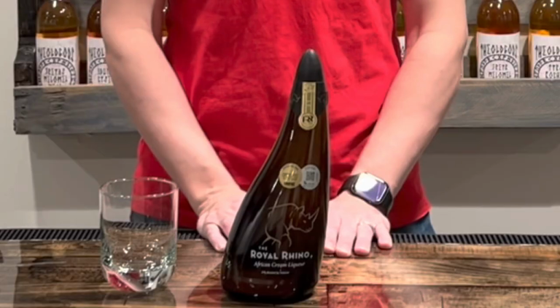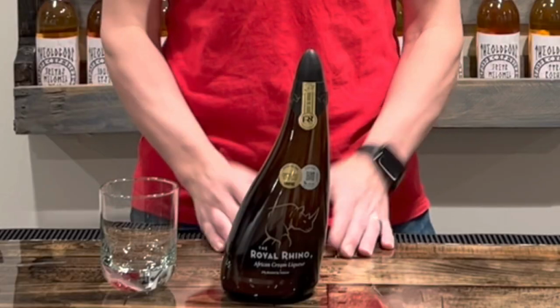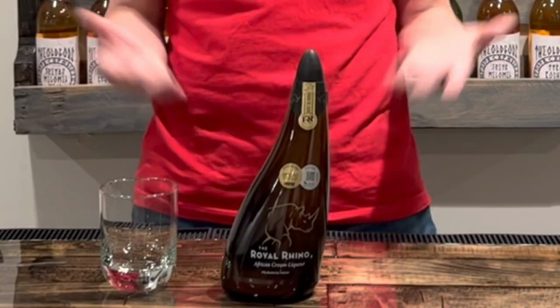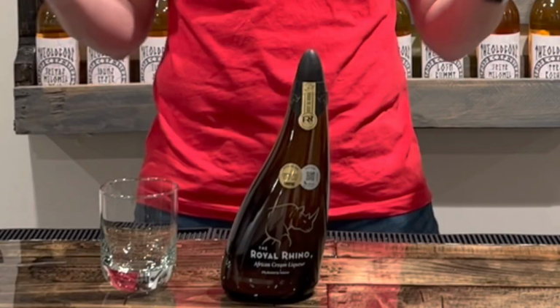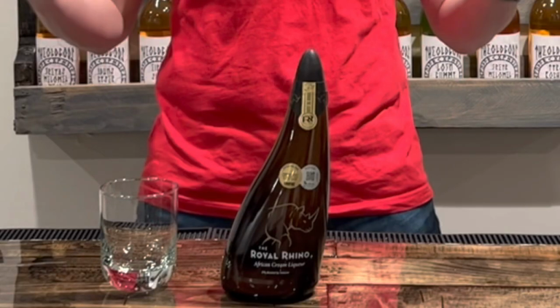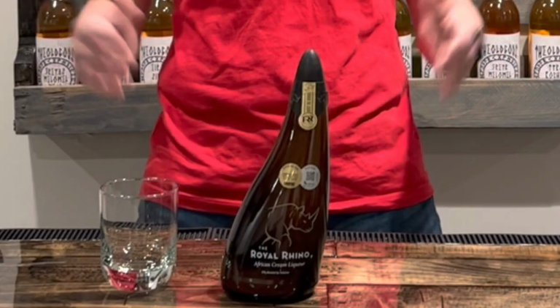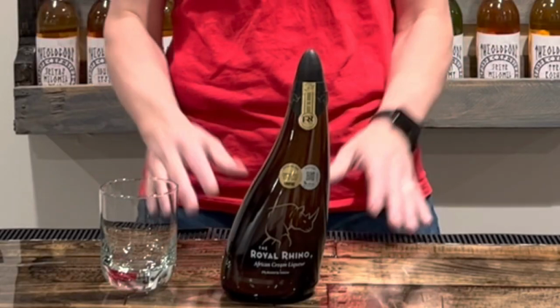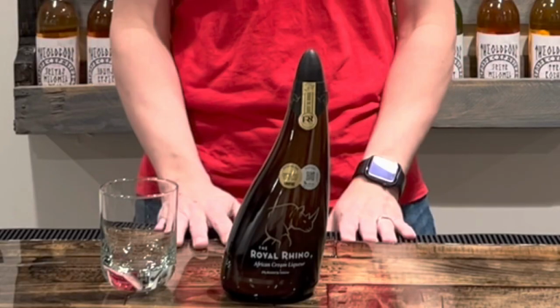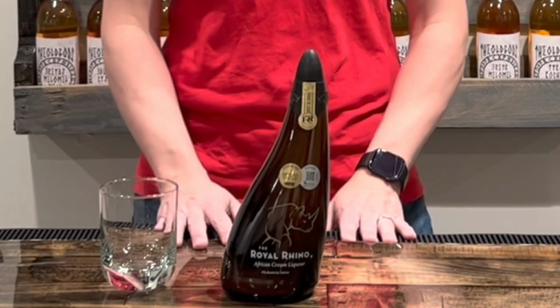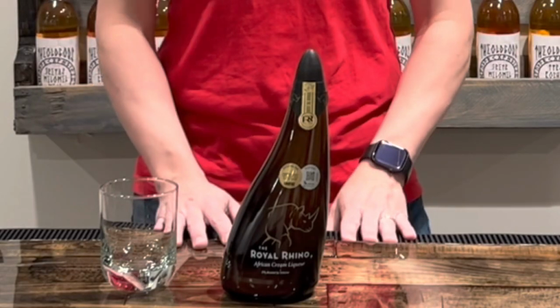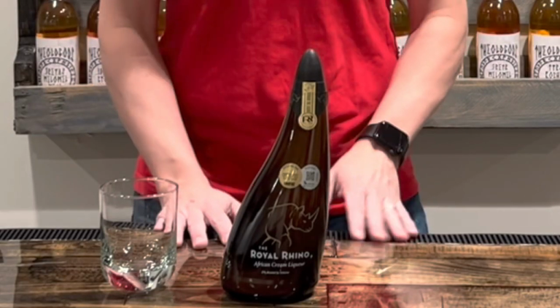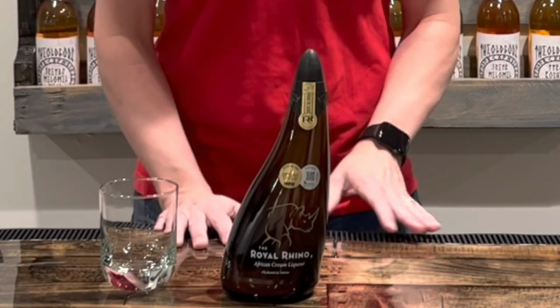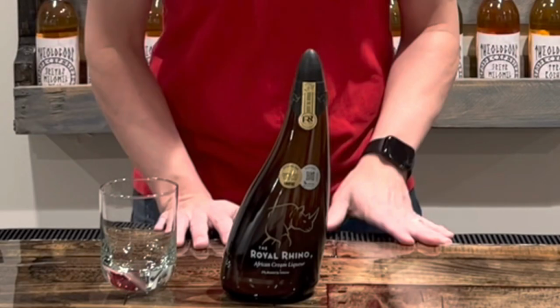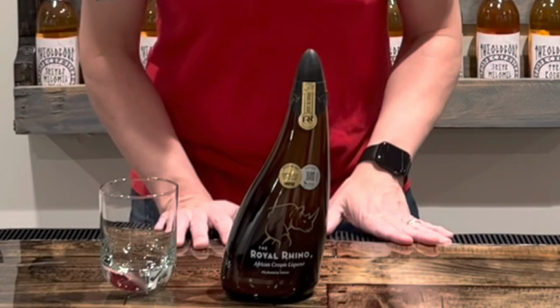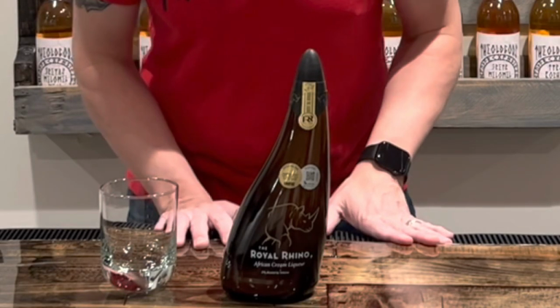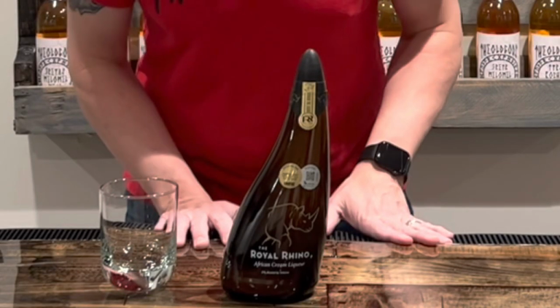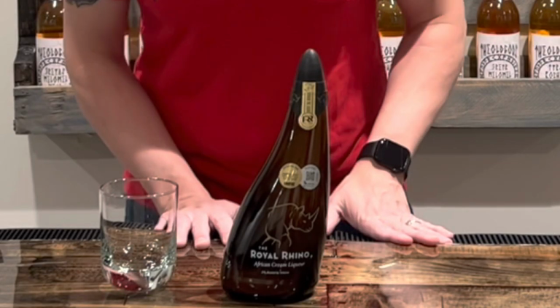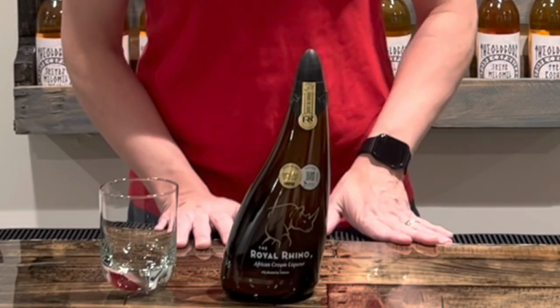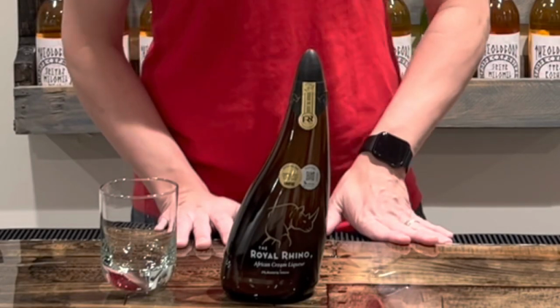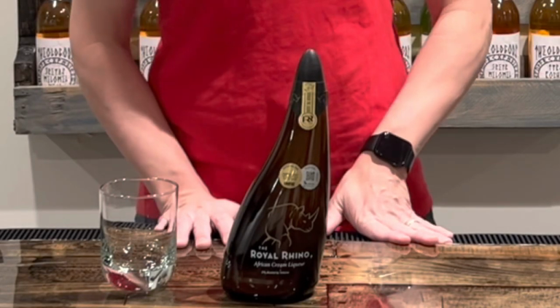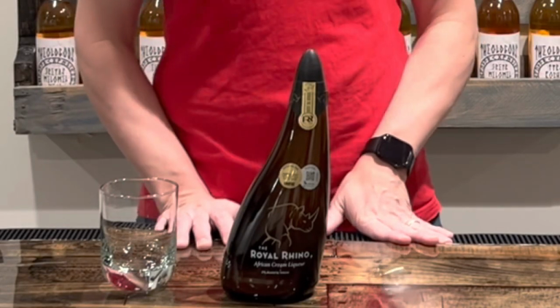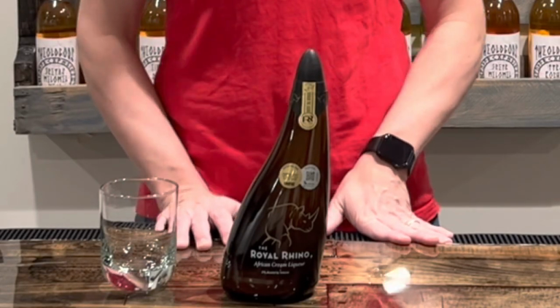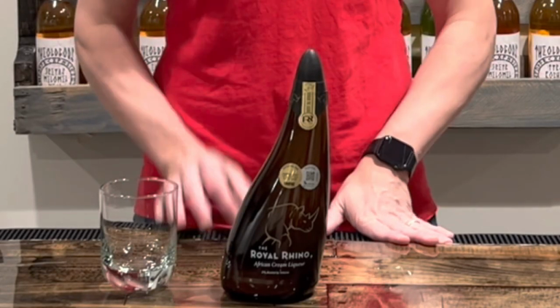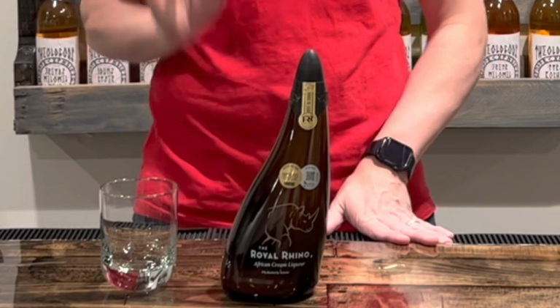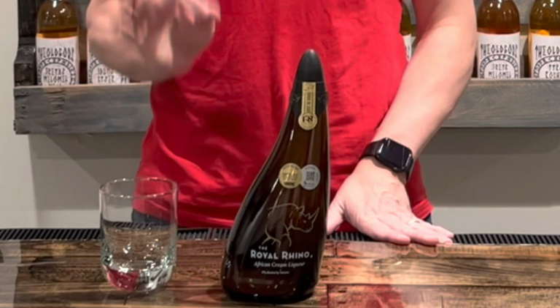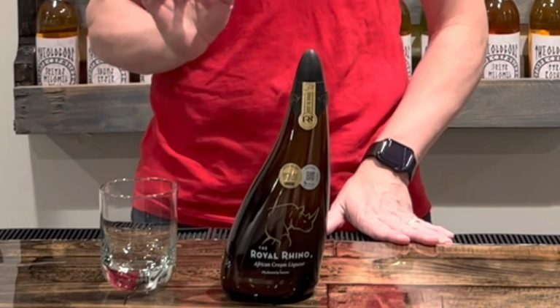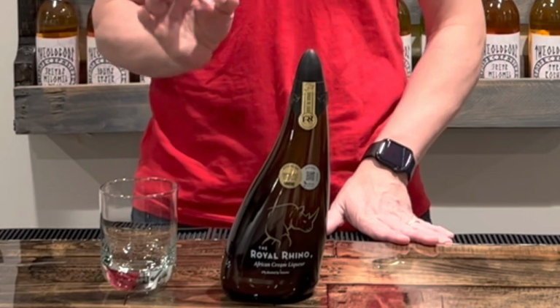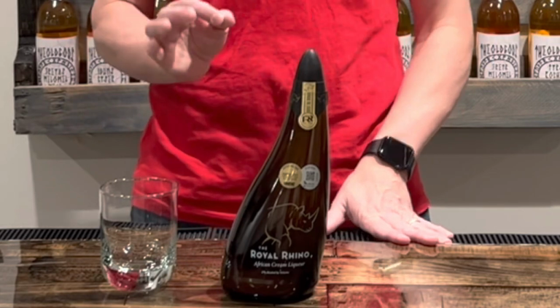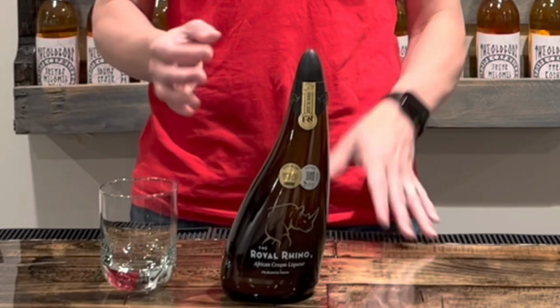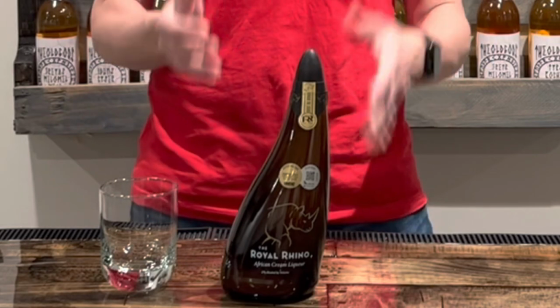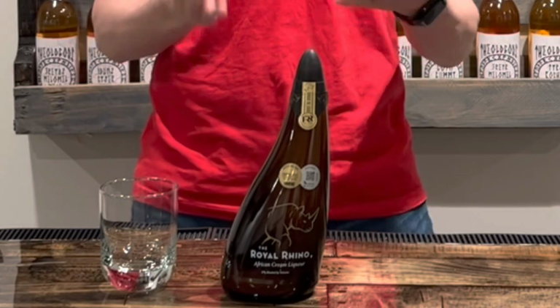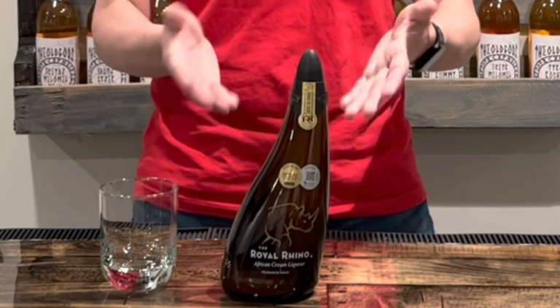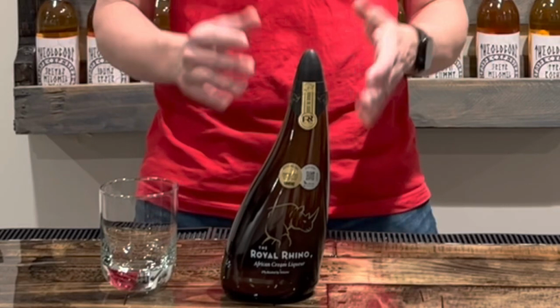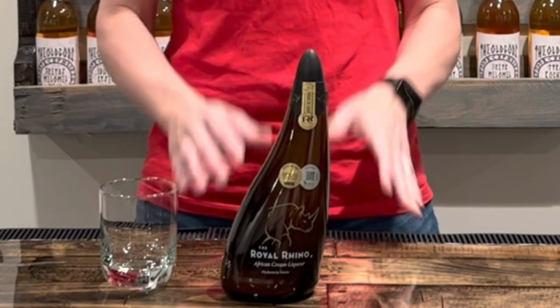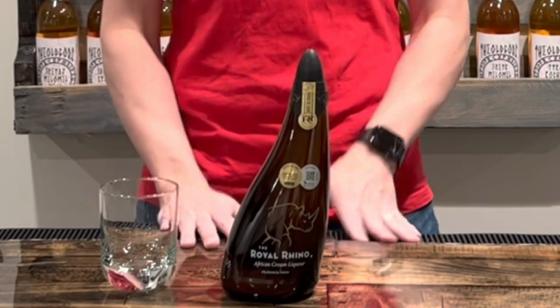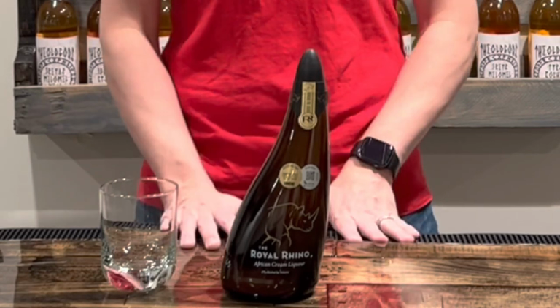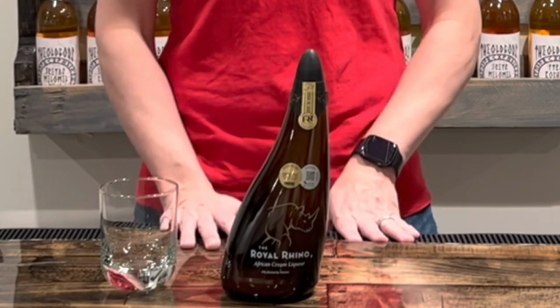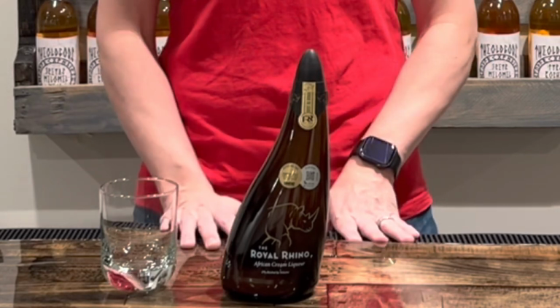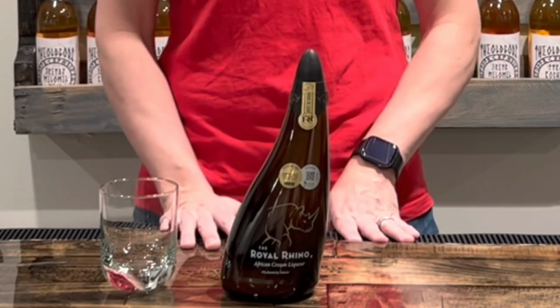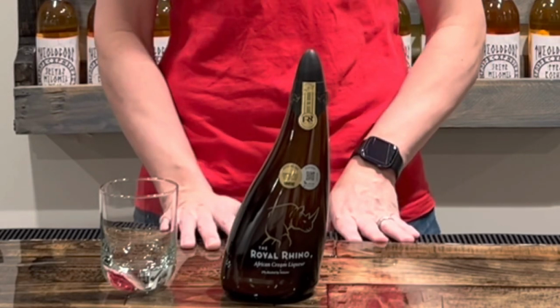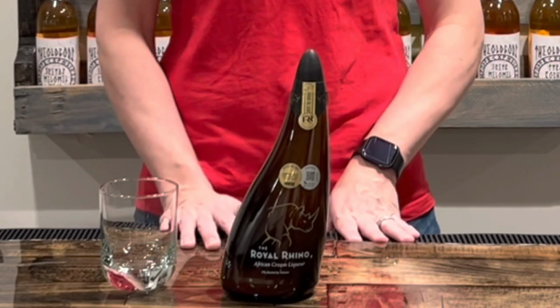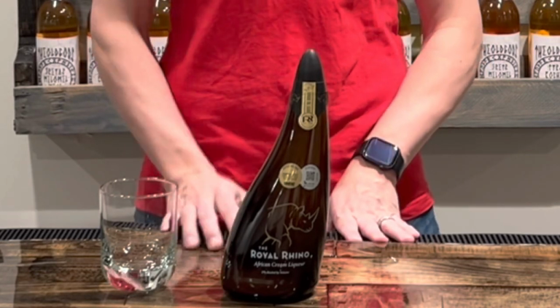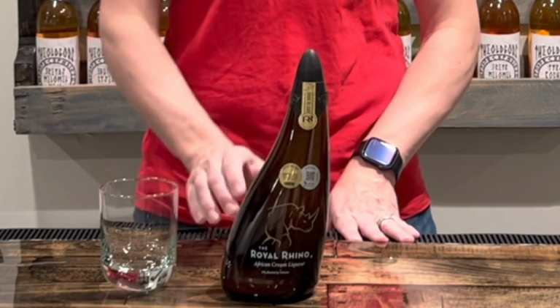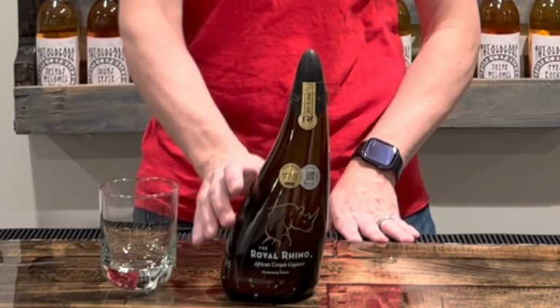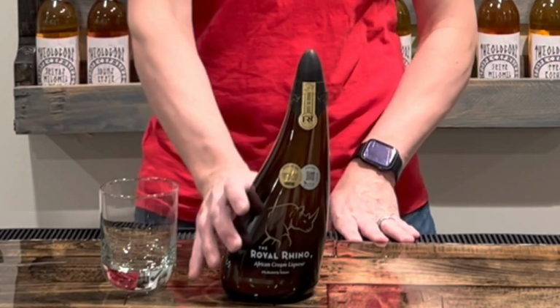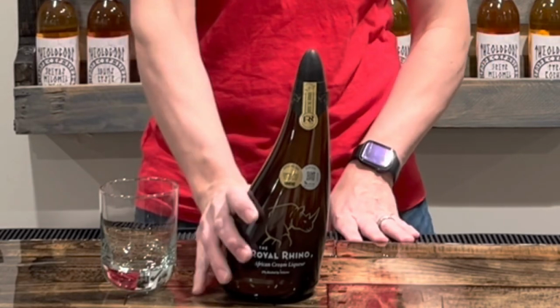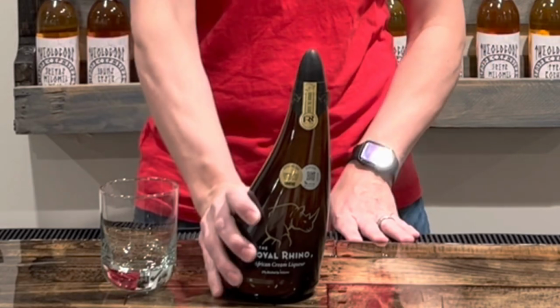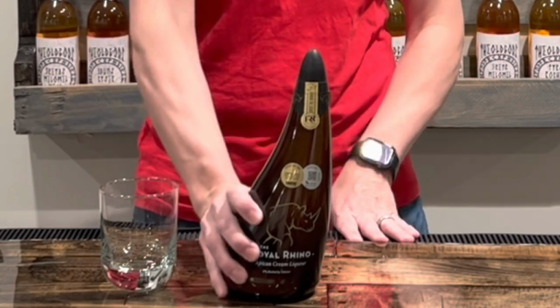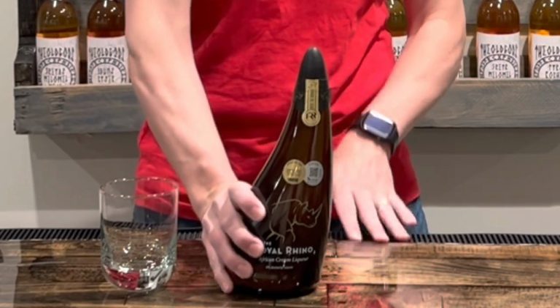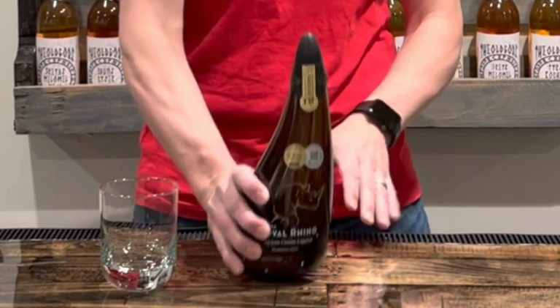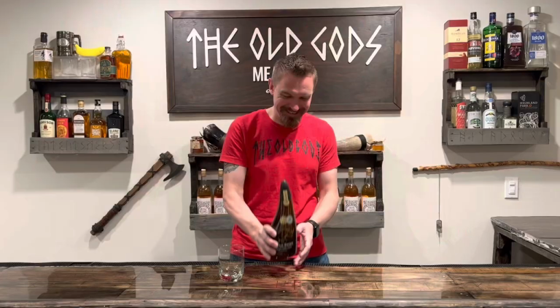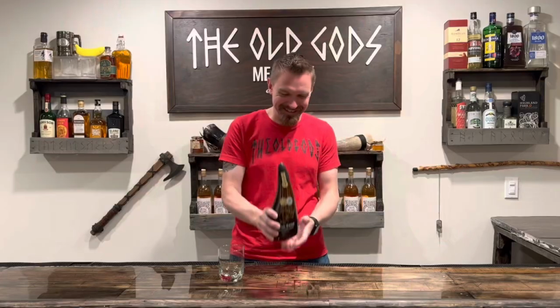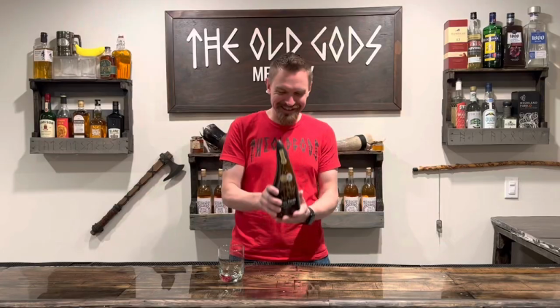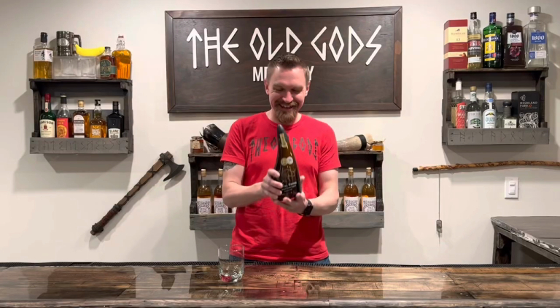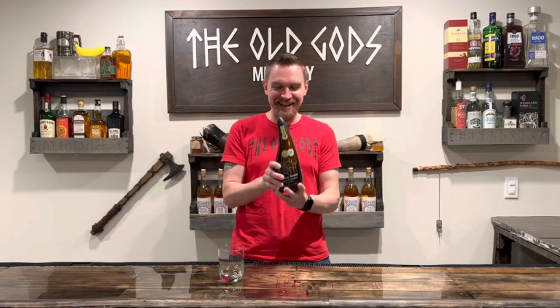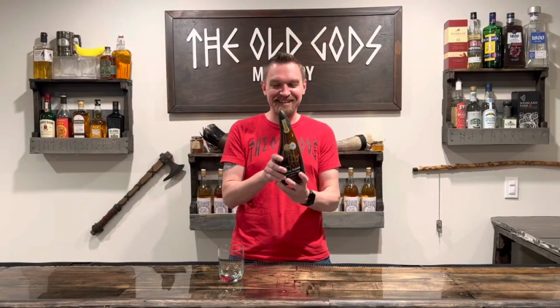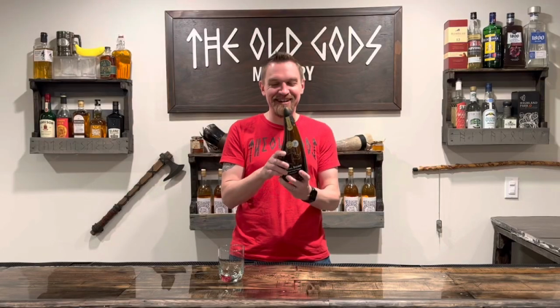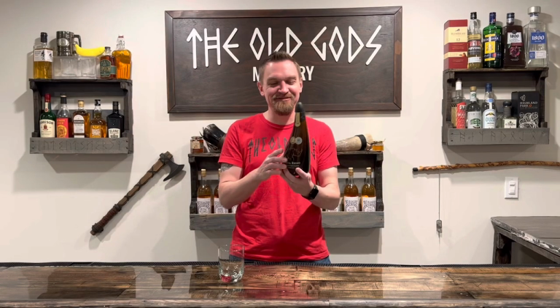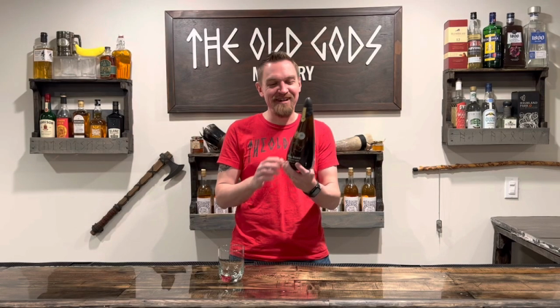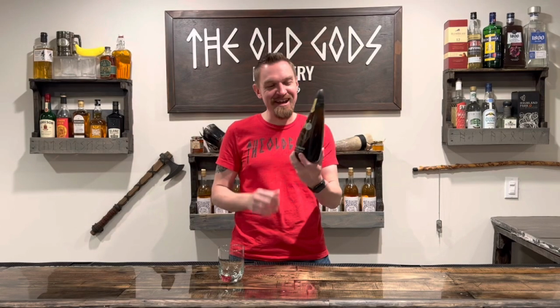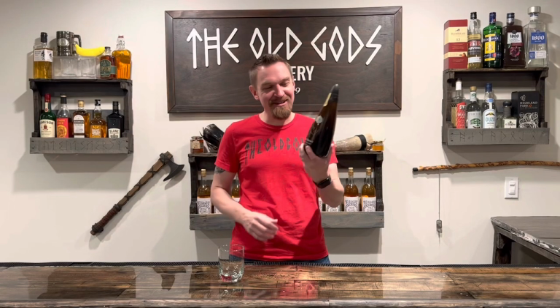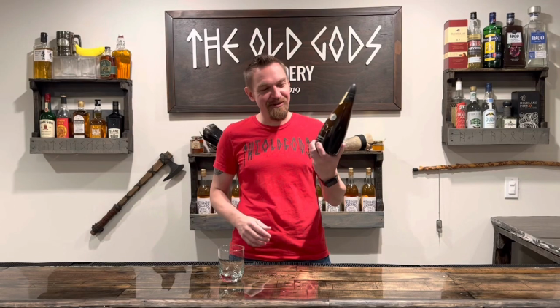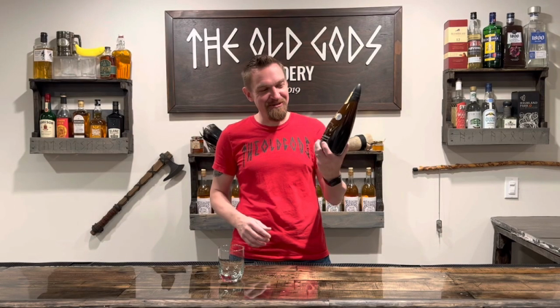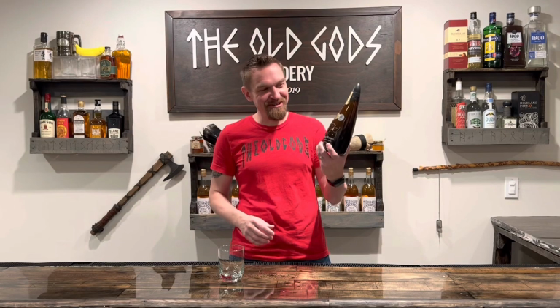That's really cool. I am so excited about this. Look how awesome this bottle looks — it's a rhino horn.